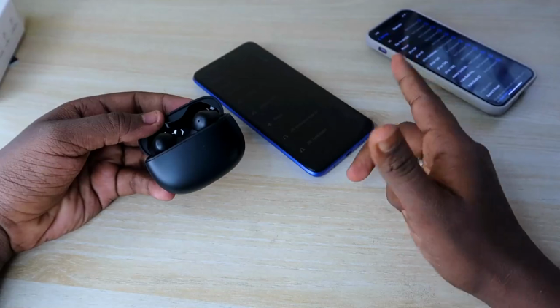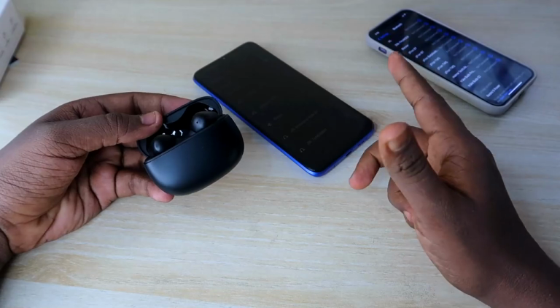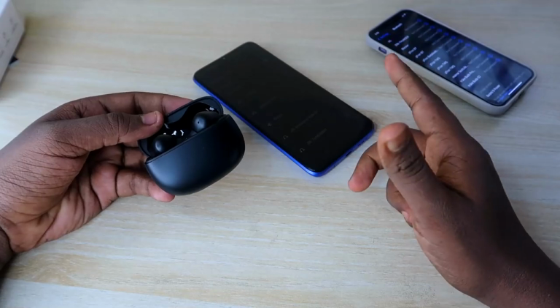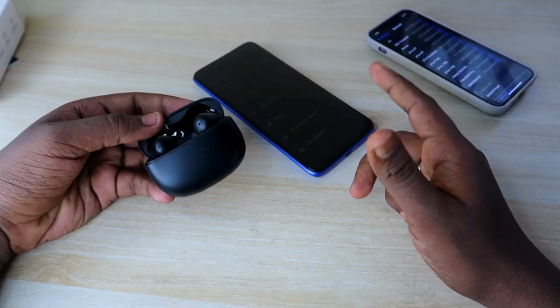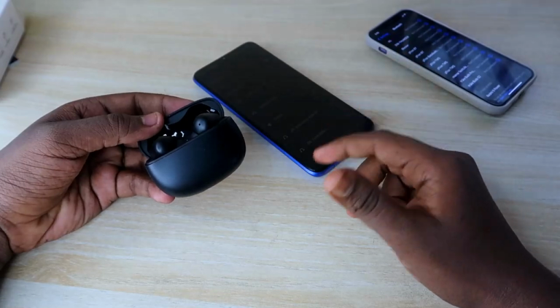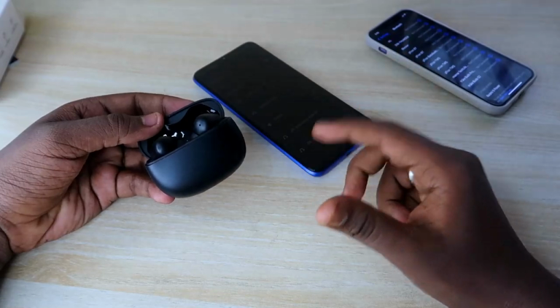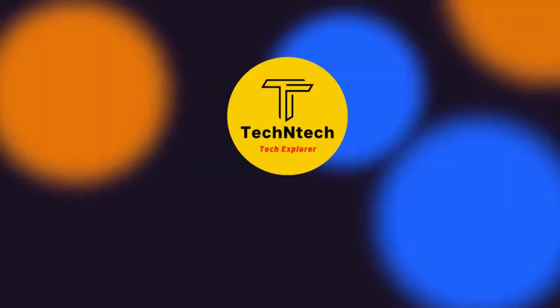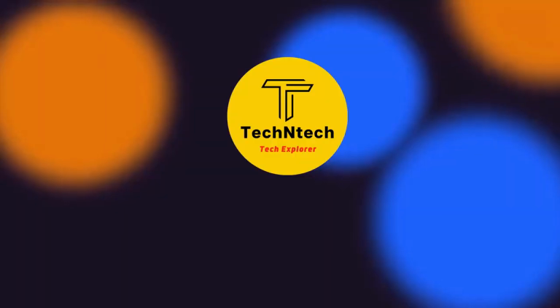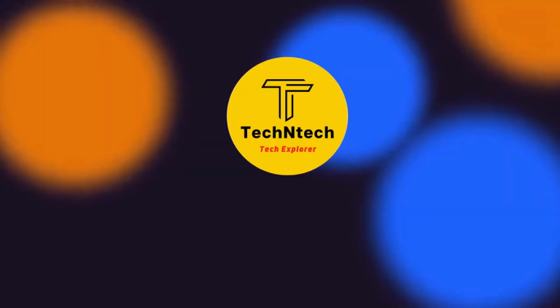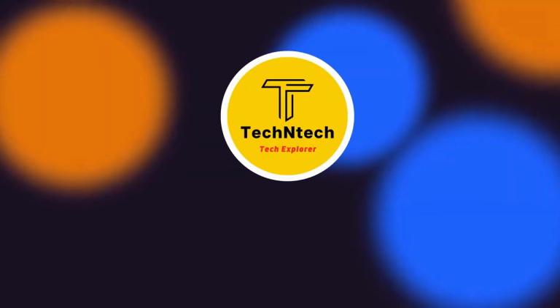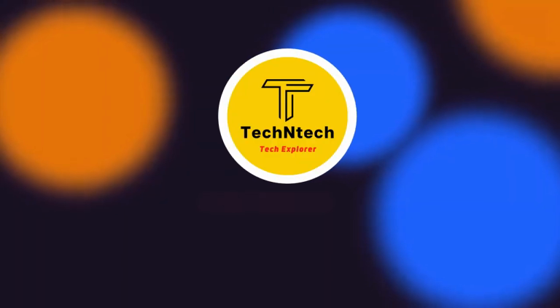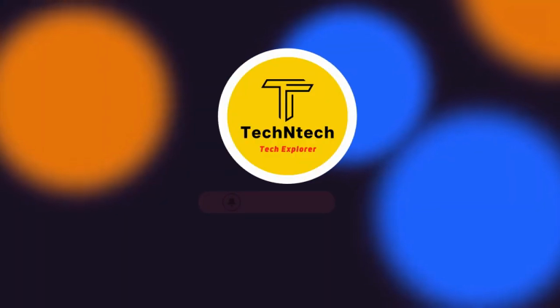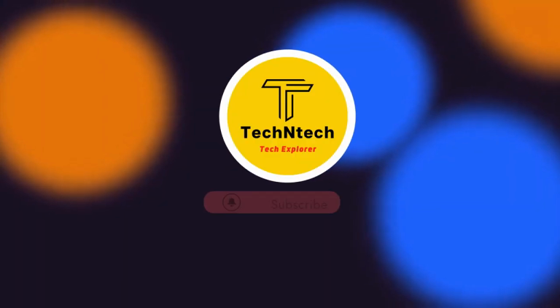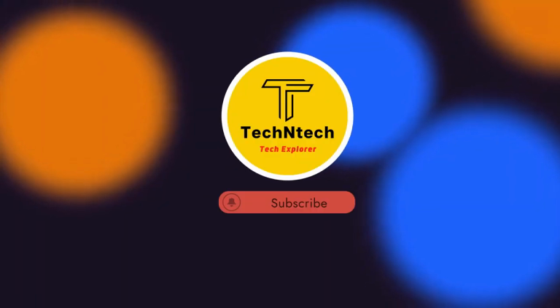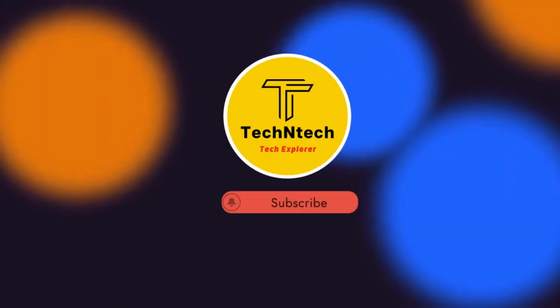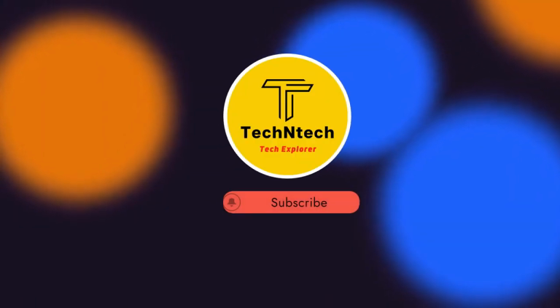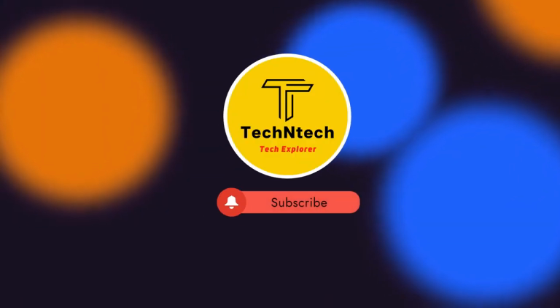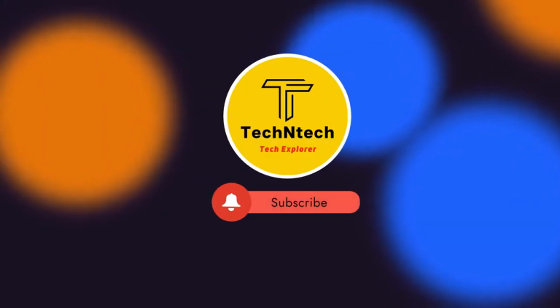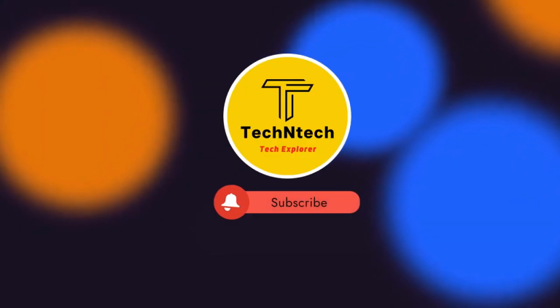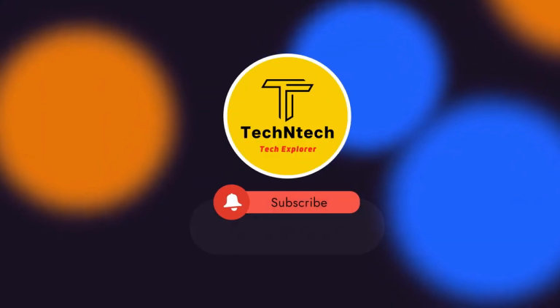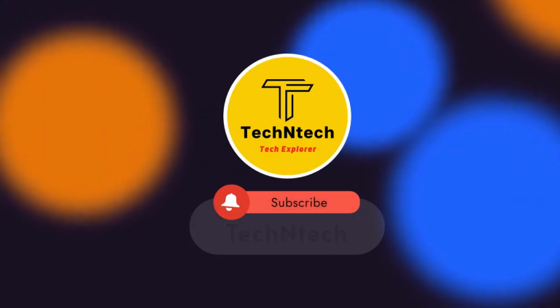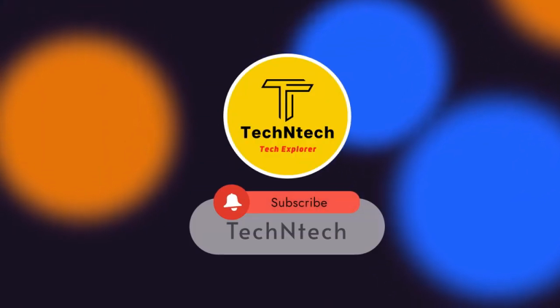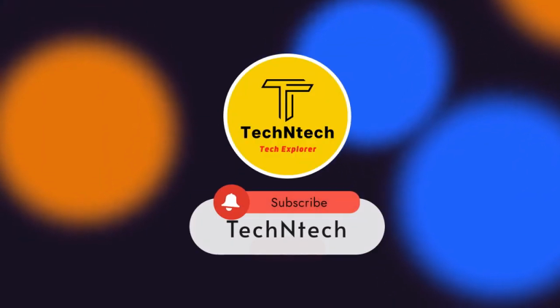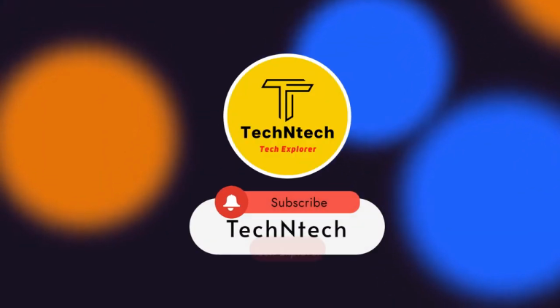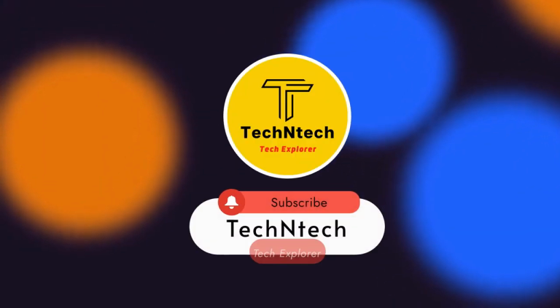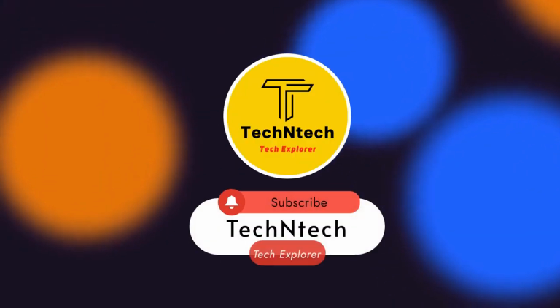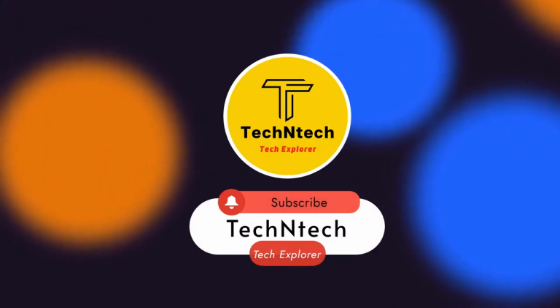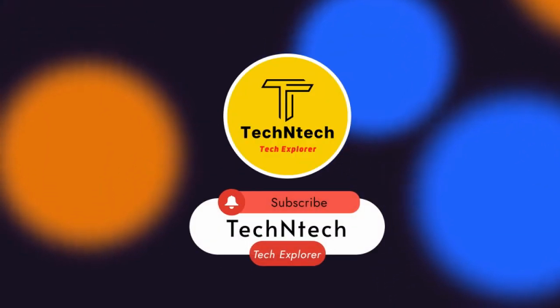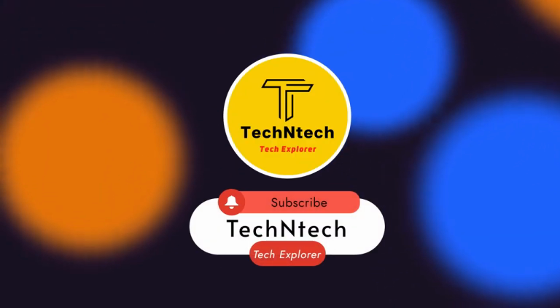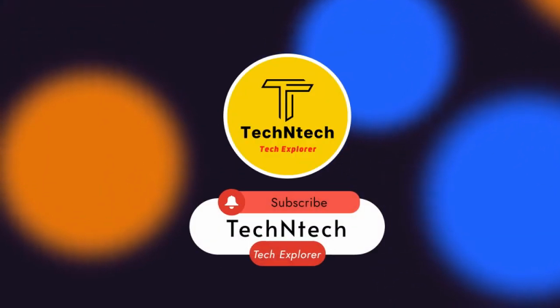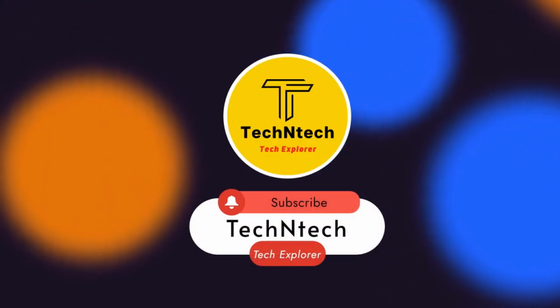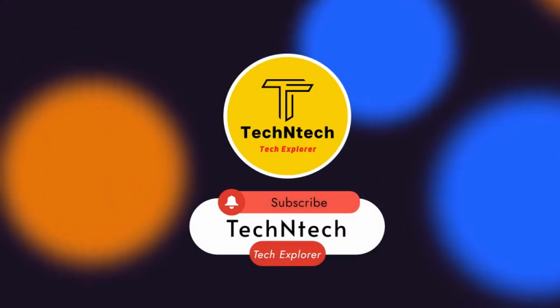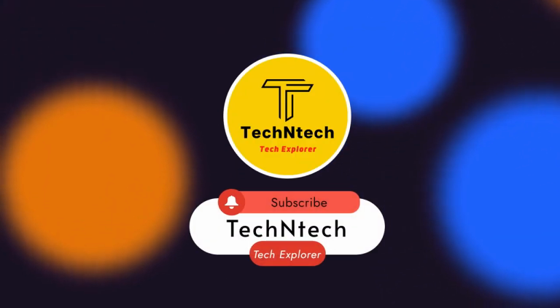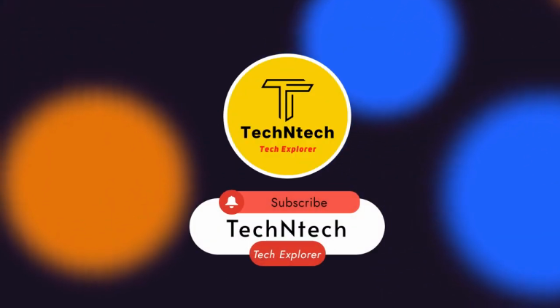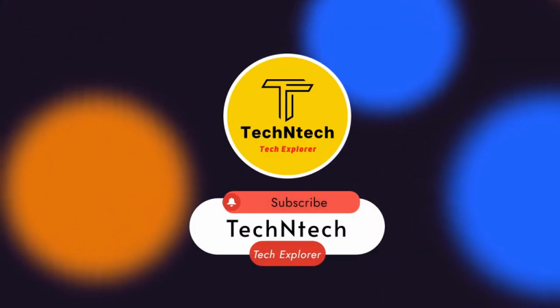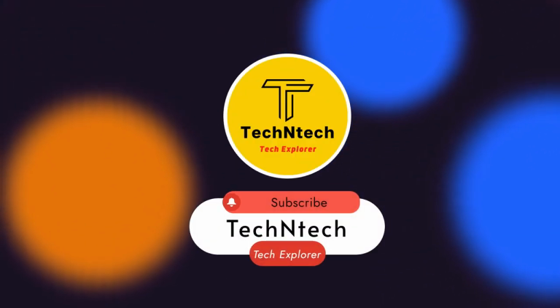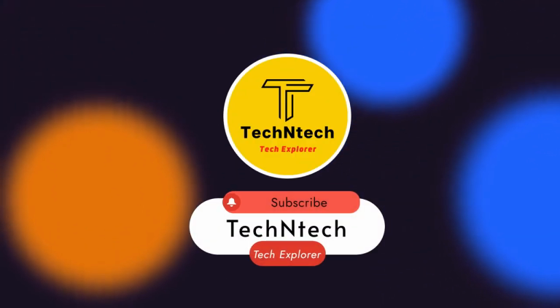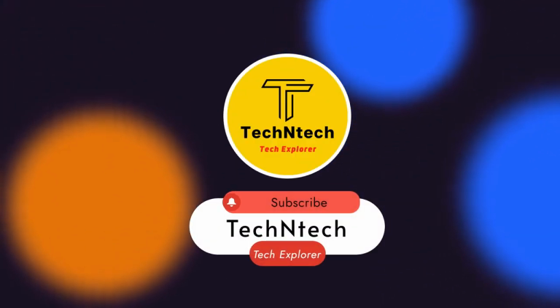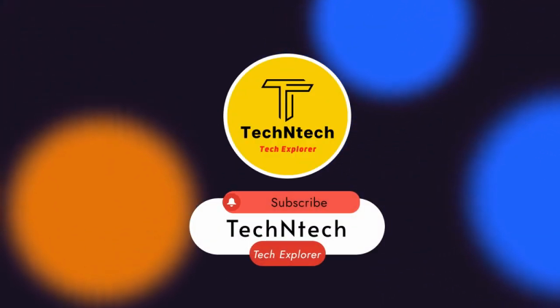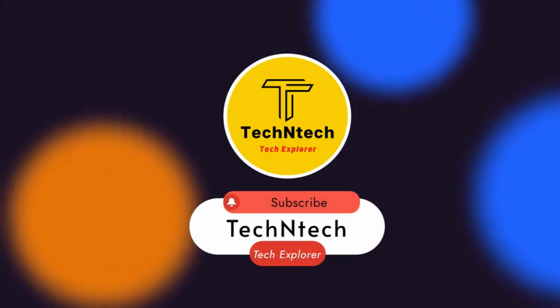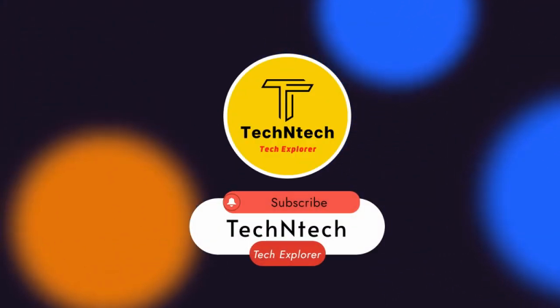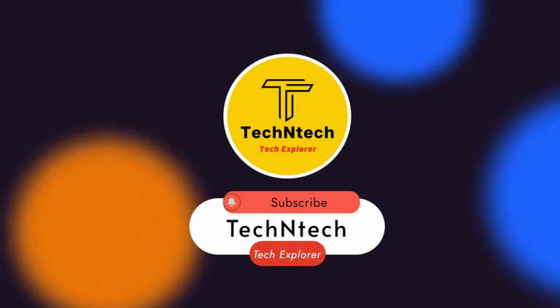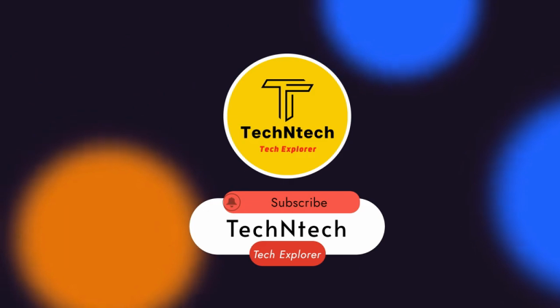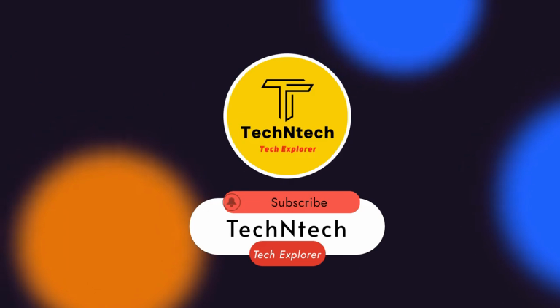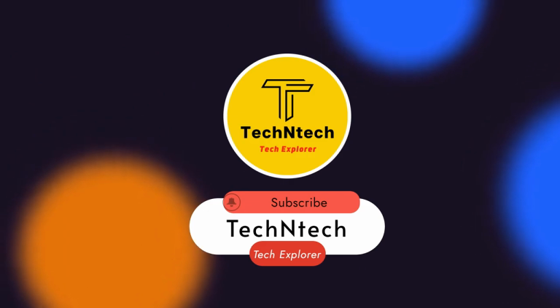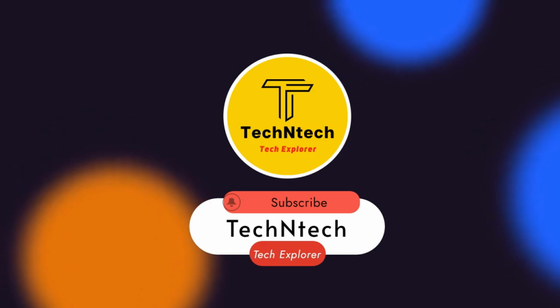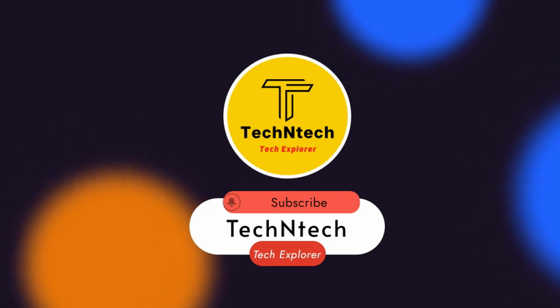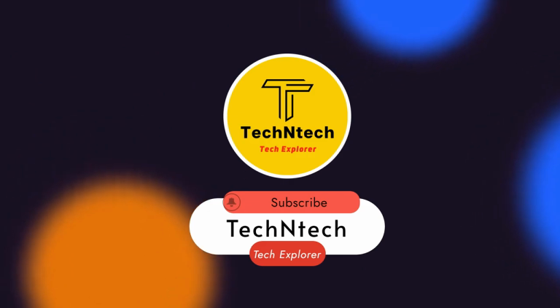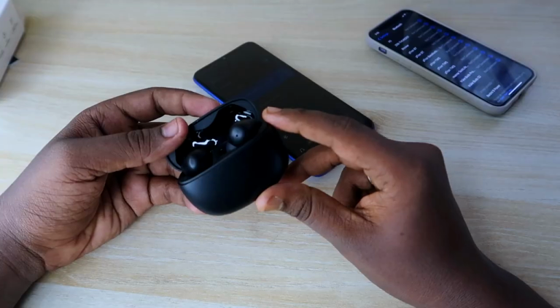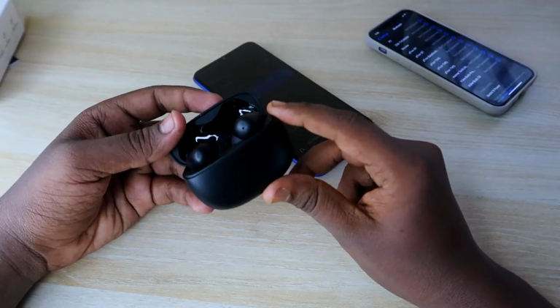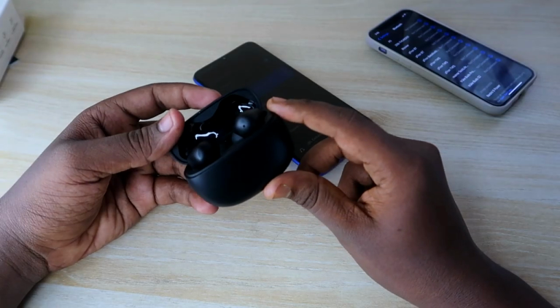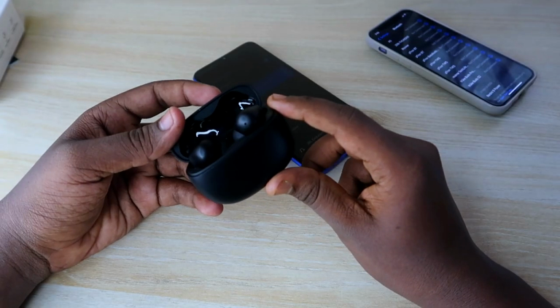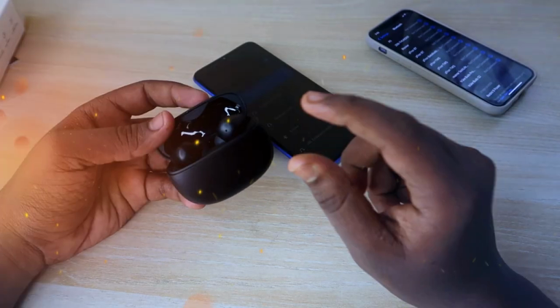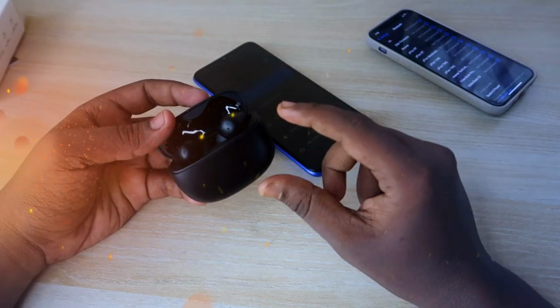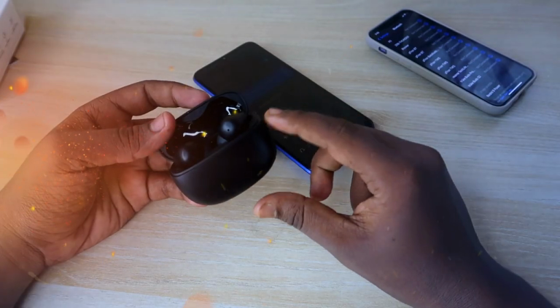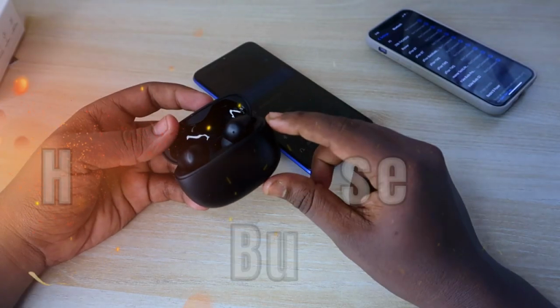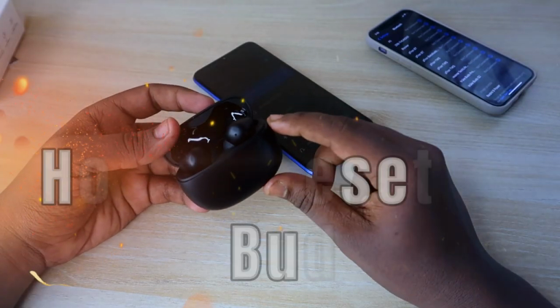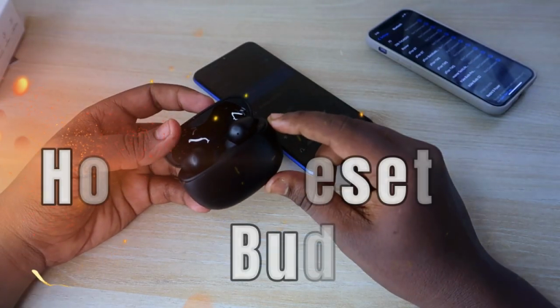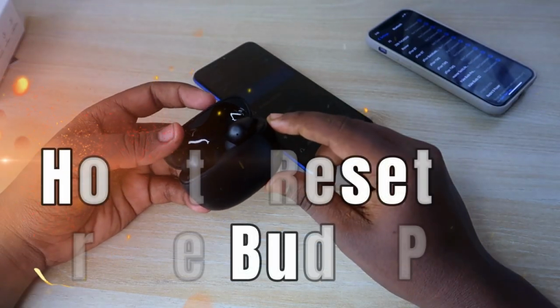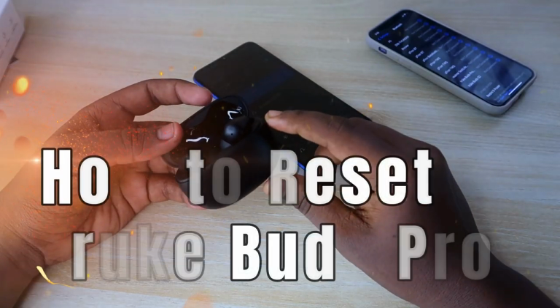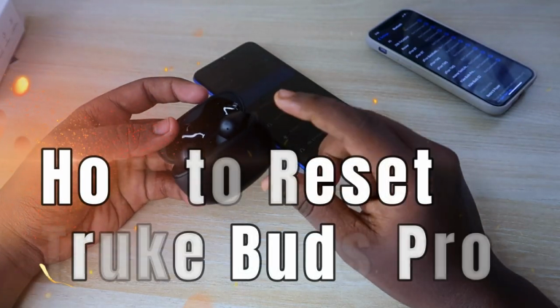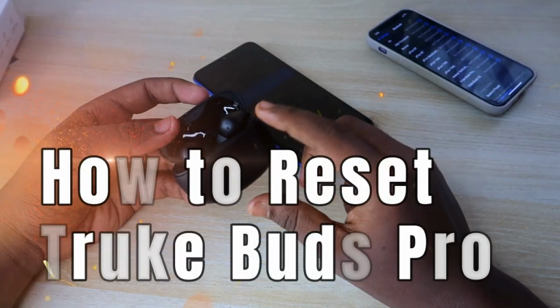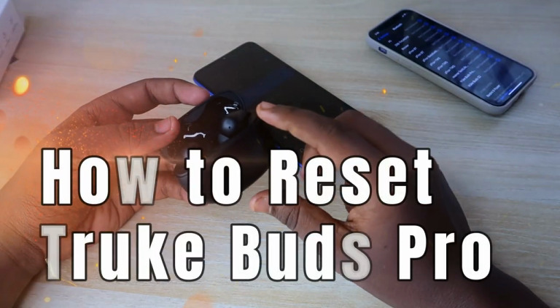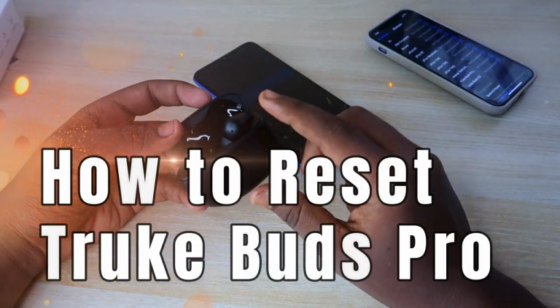Hey guys, welcome back to our channel. In case you are new to this channel, please subscribe. In this video, I am going to show you how to reset the Truebuds Pro Bluetooth earbuds.